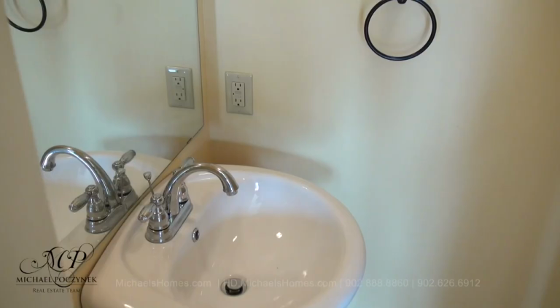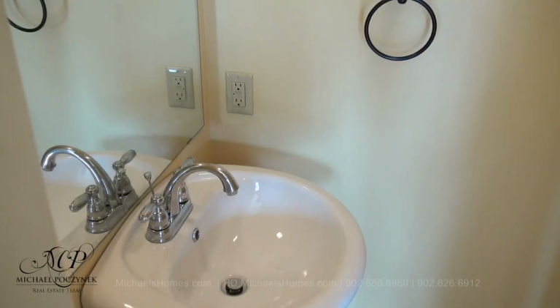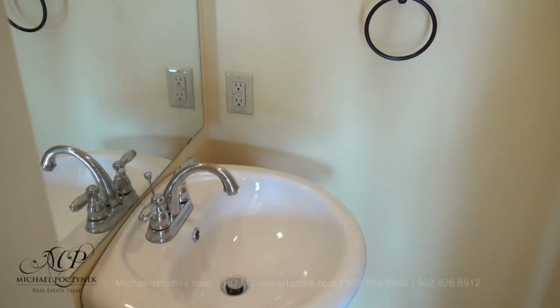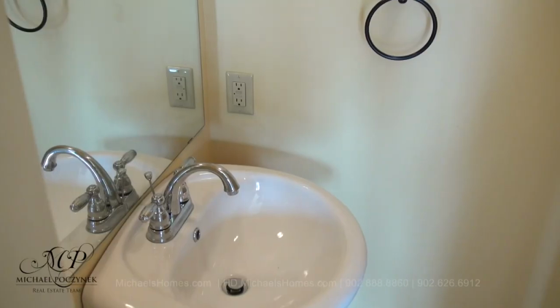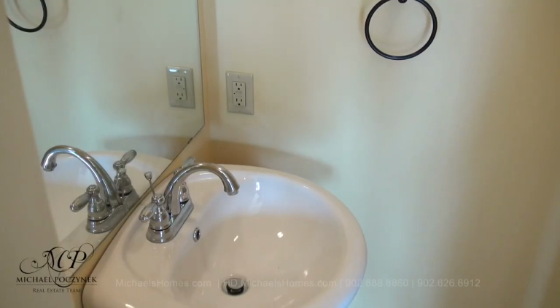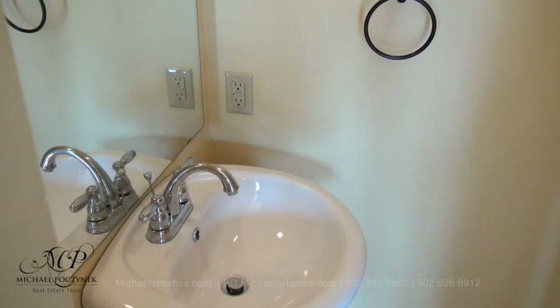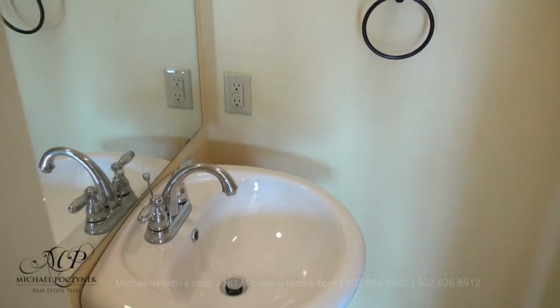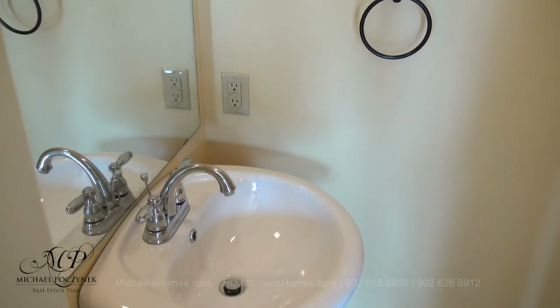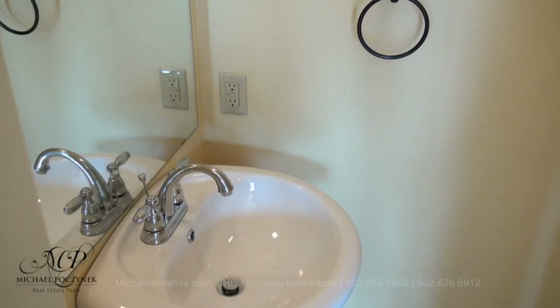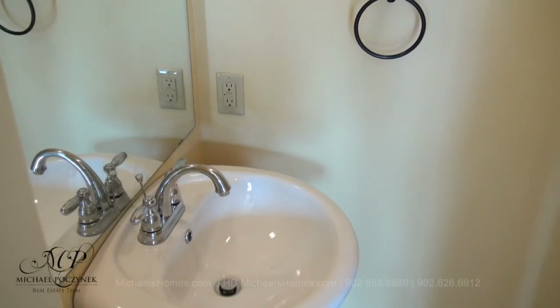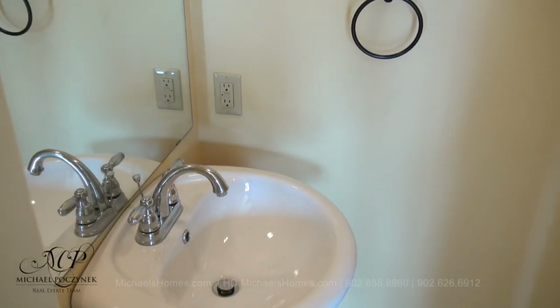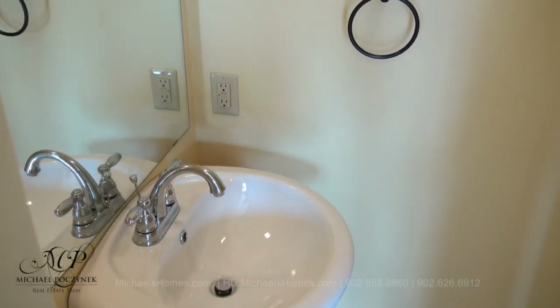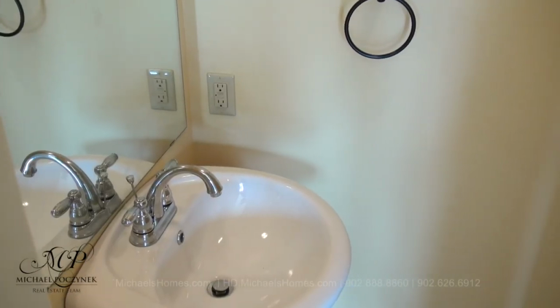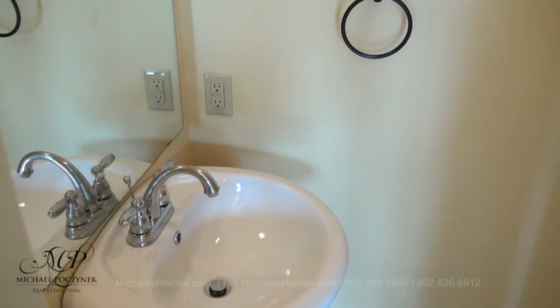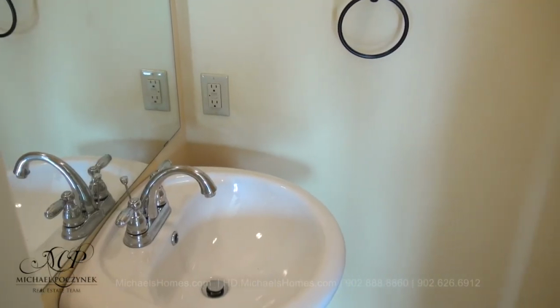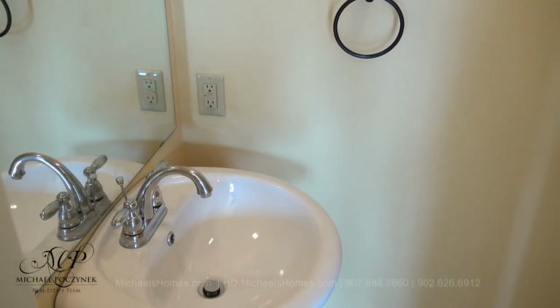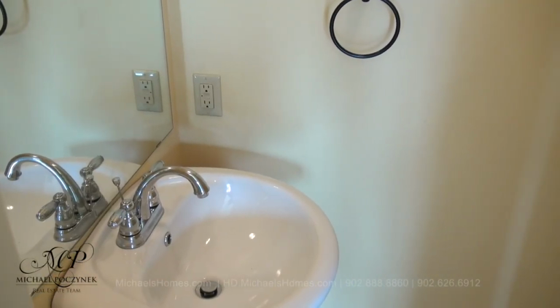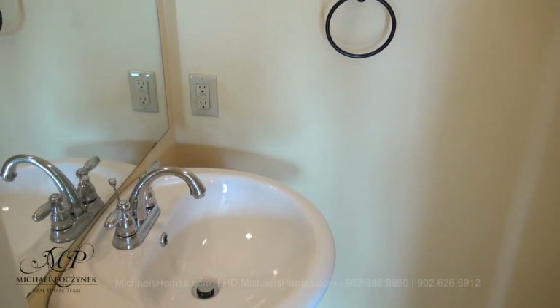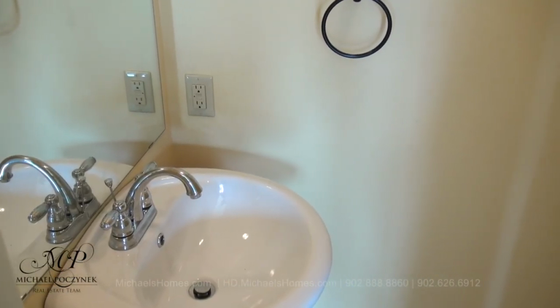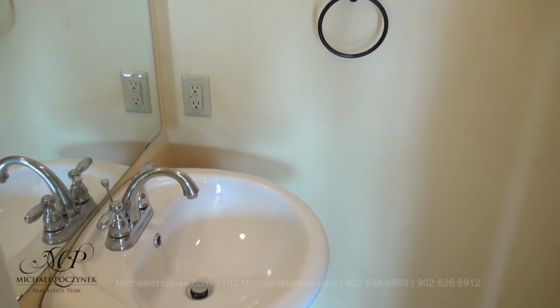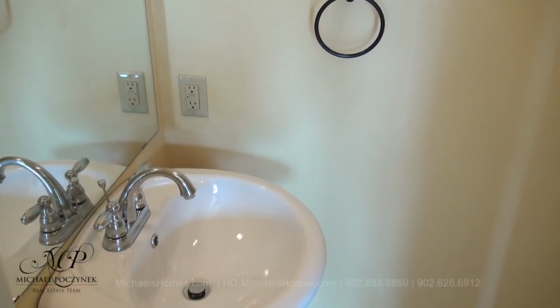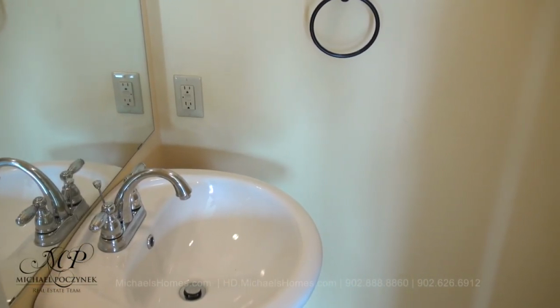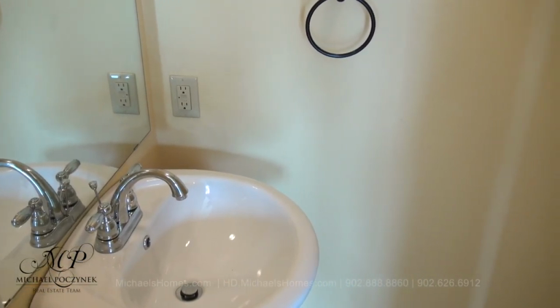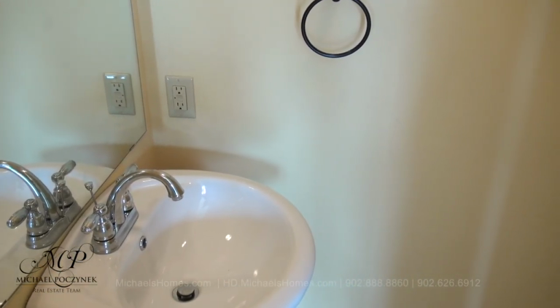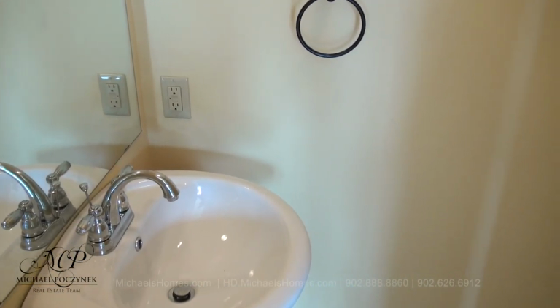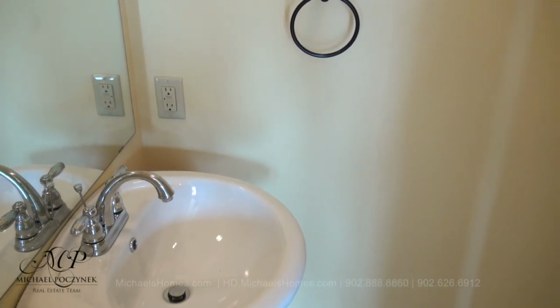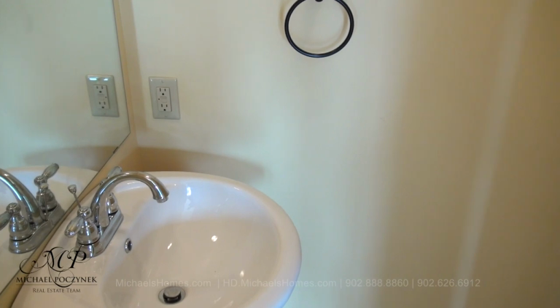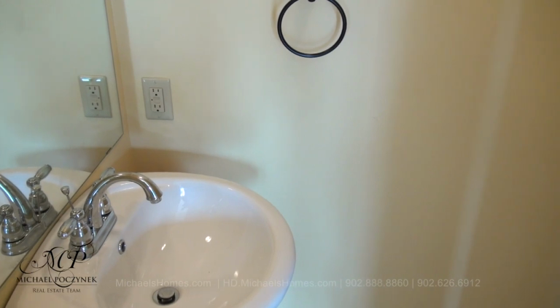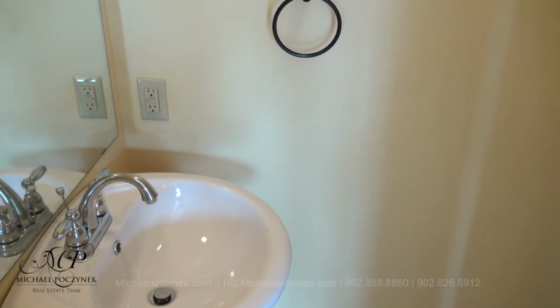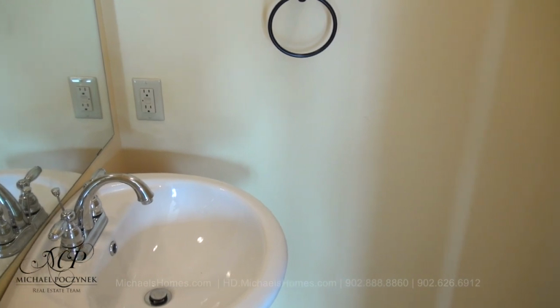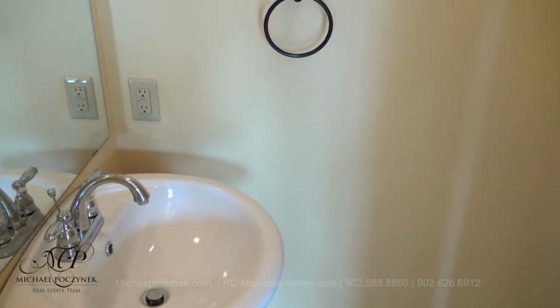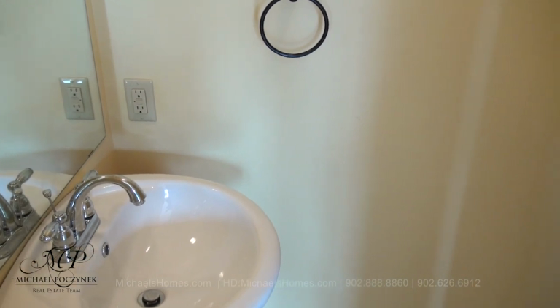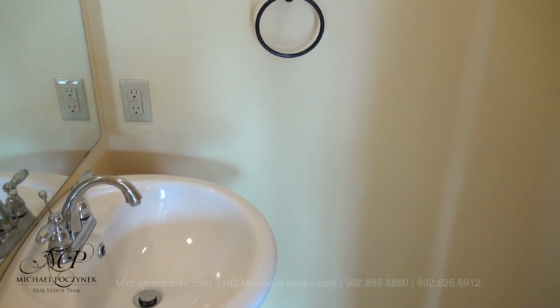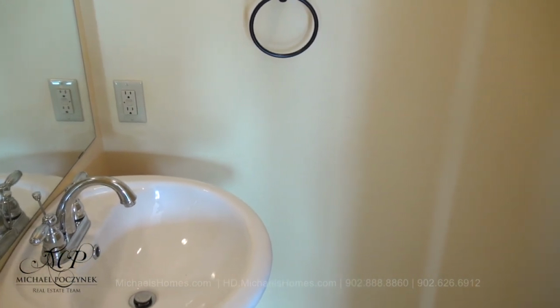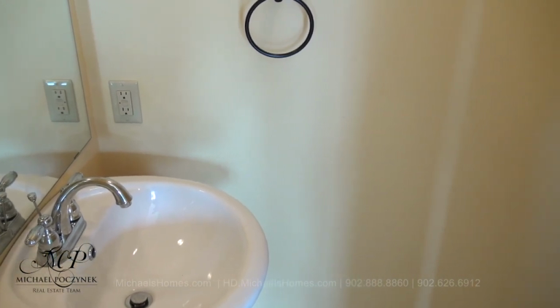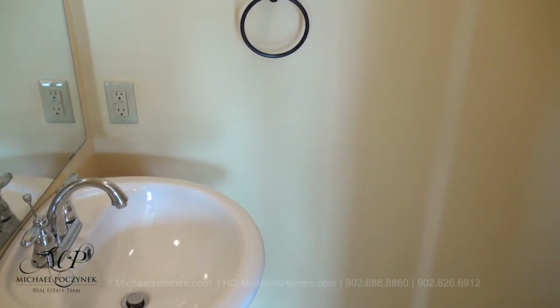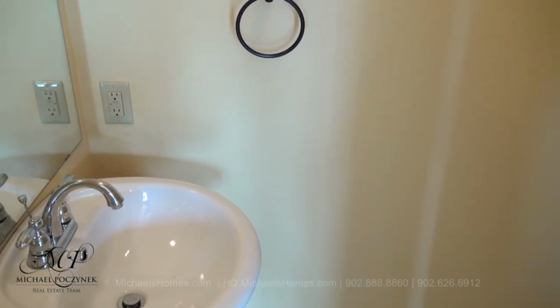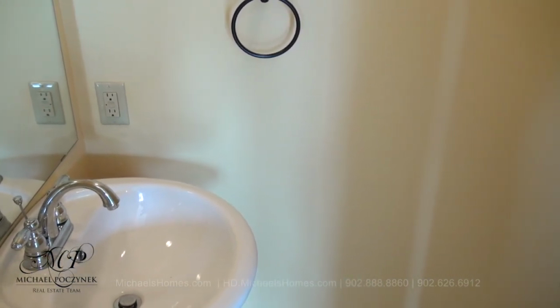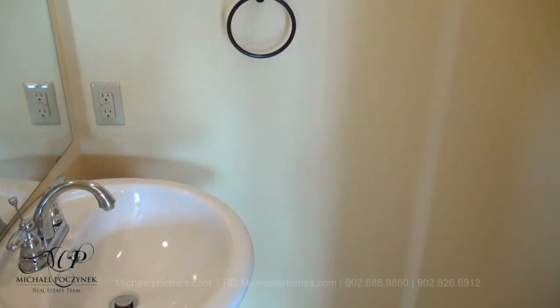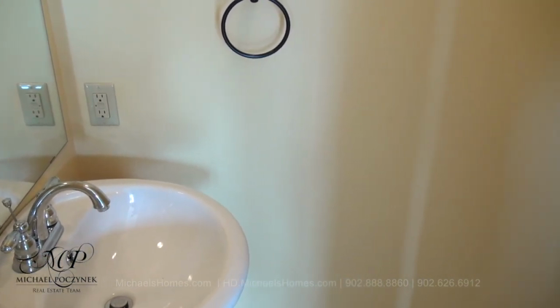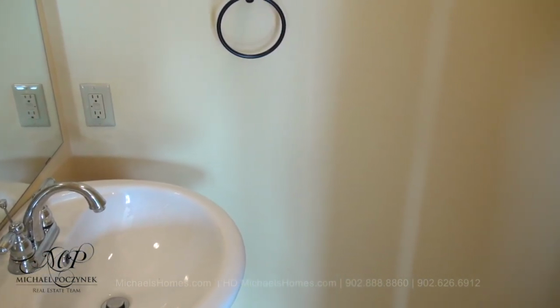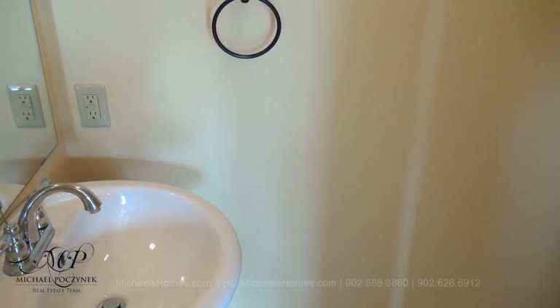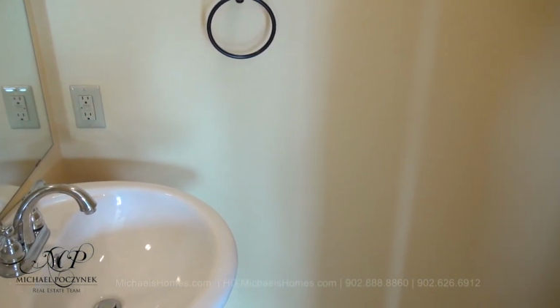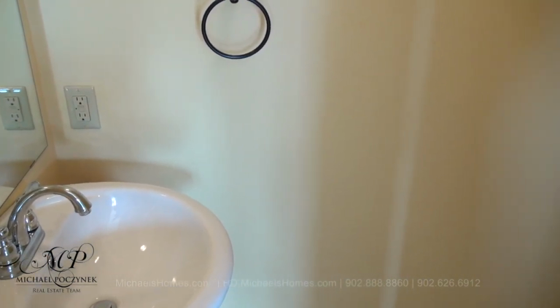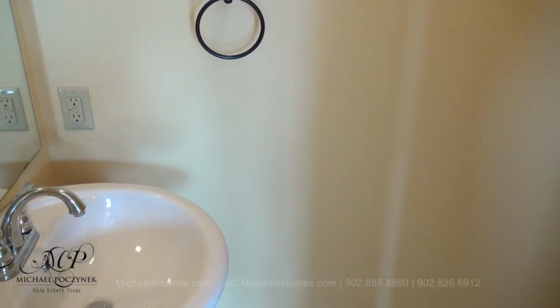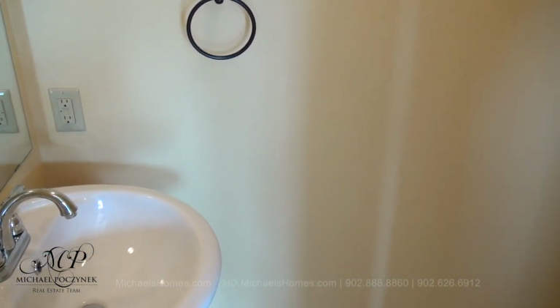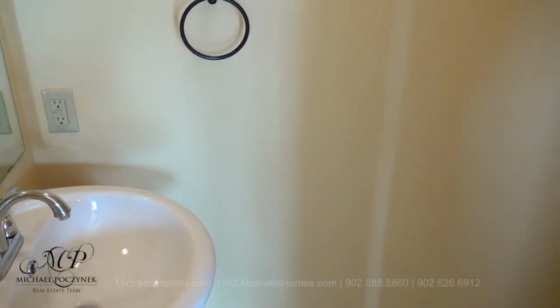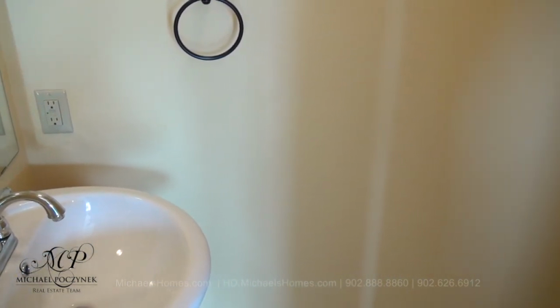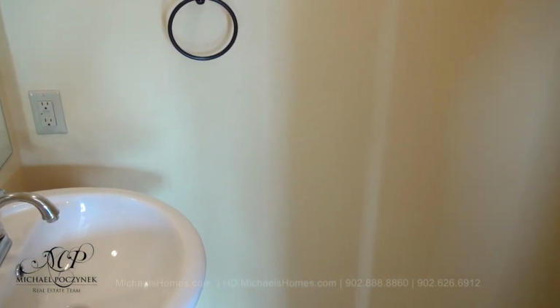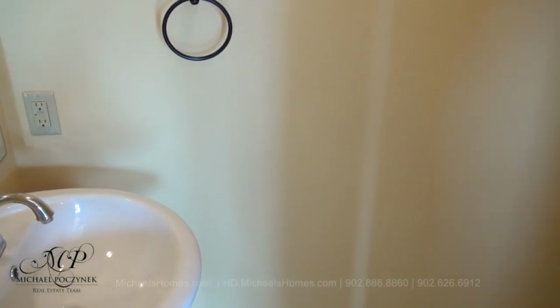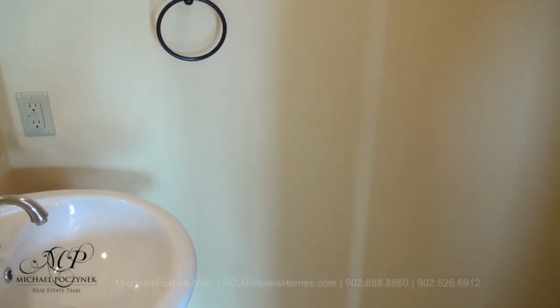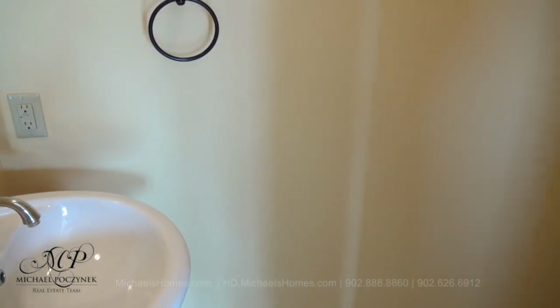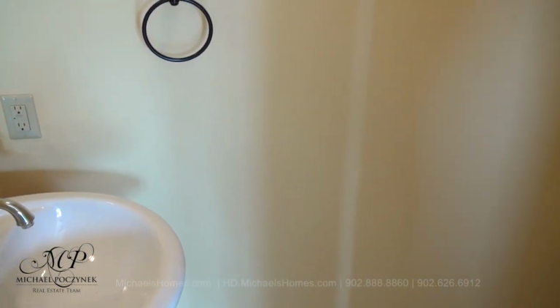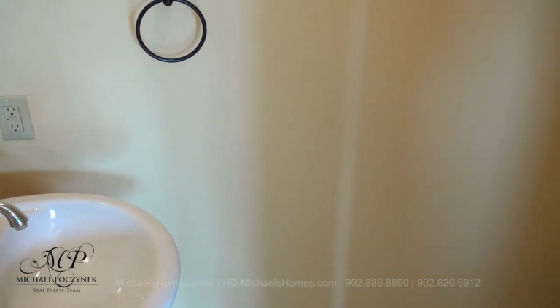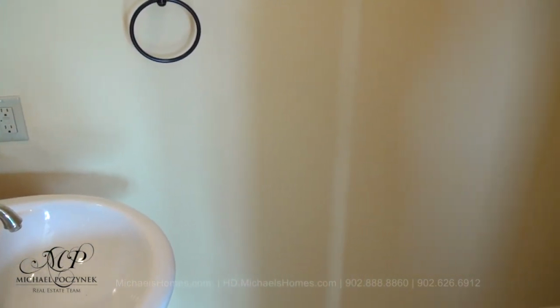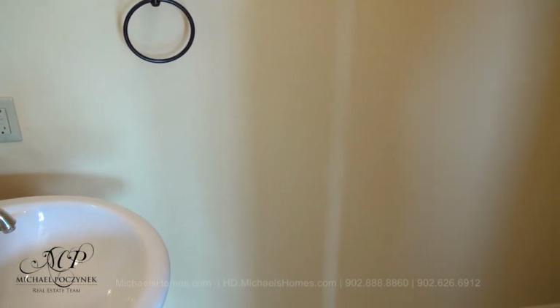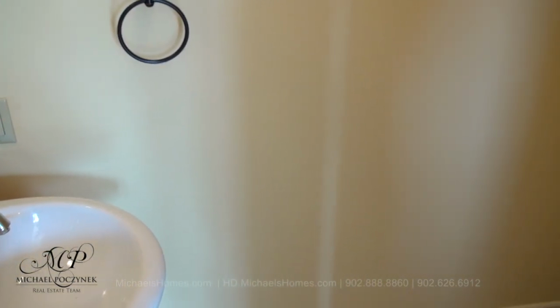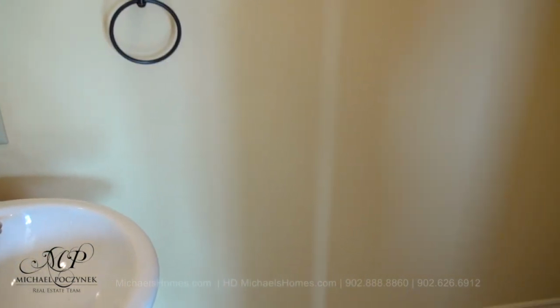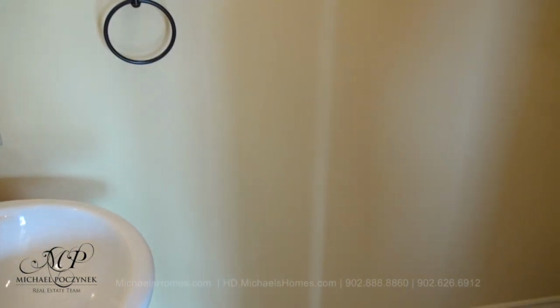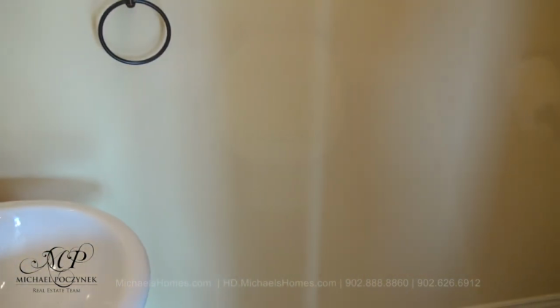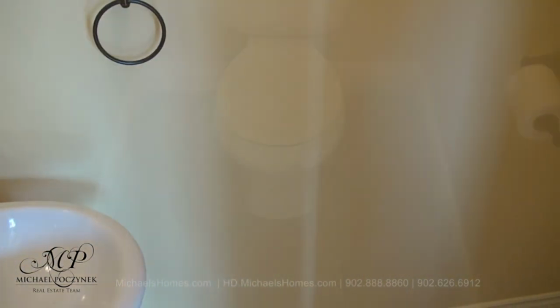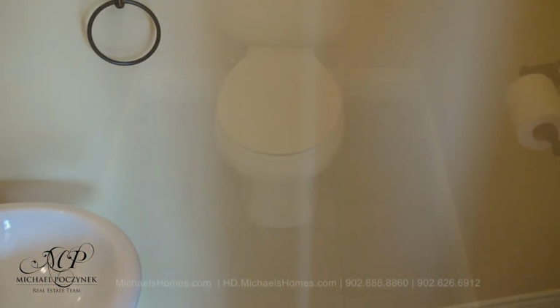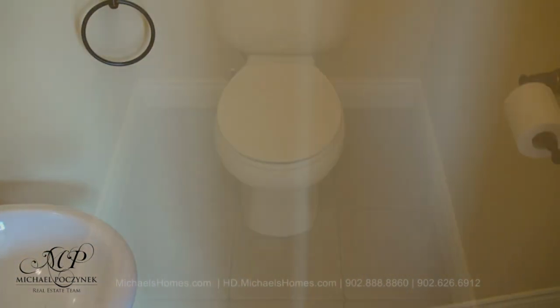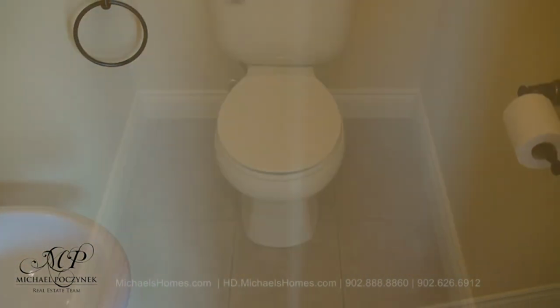This would be the large double-car garage off the kitchen. This is our main floor bathroom, which features two pieces — a sink and a toilet.